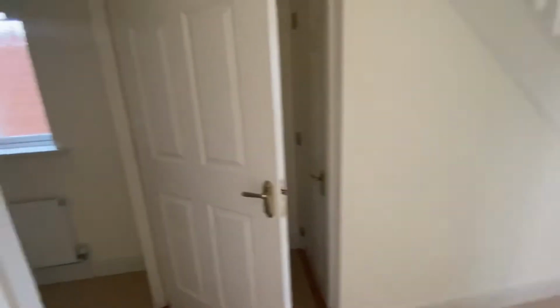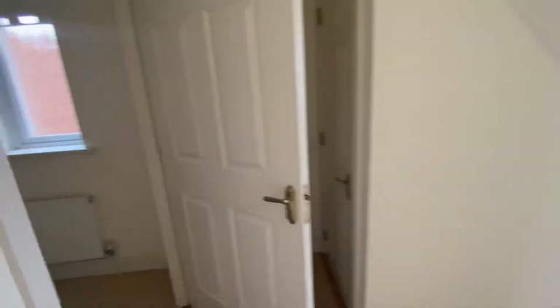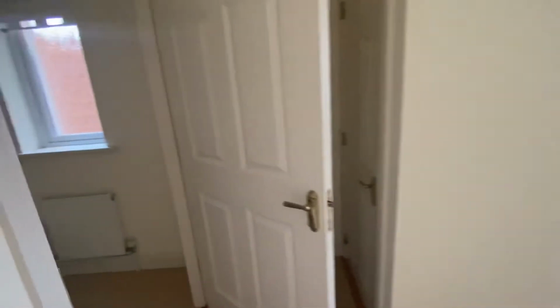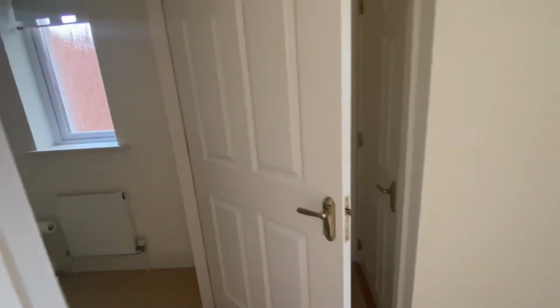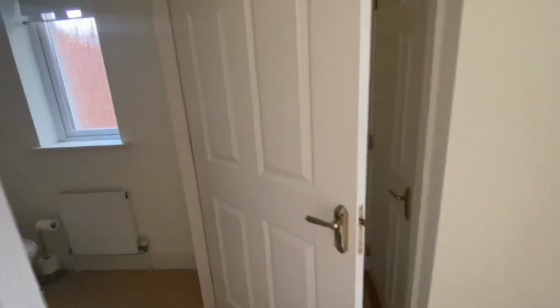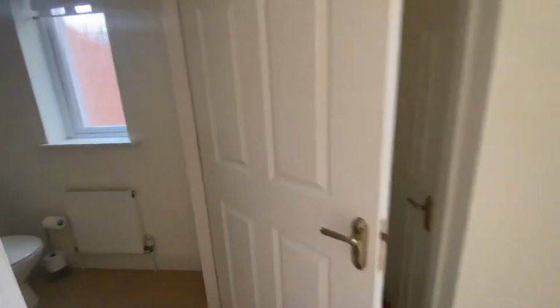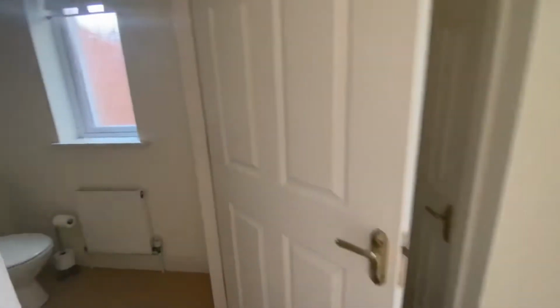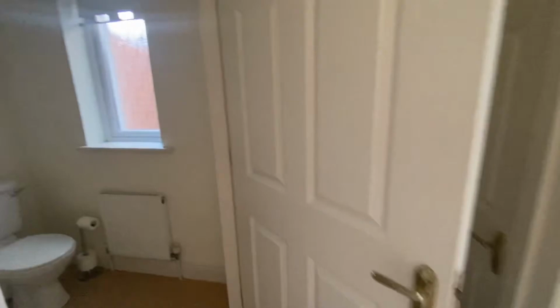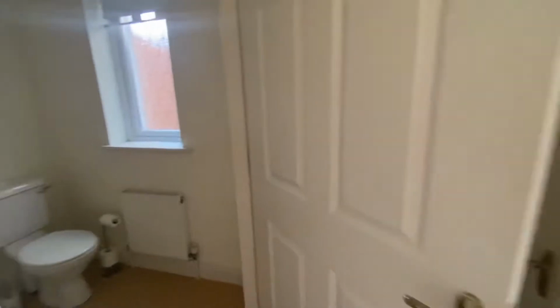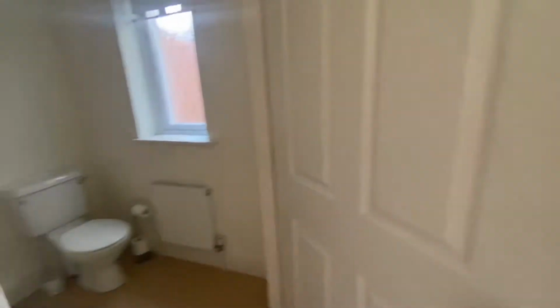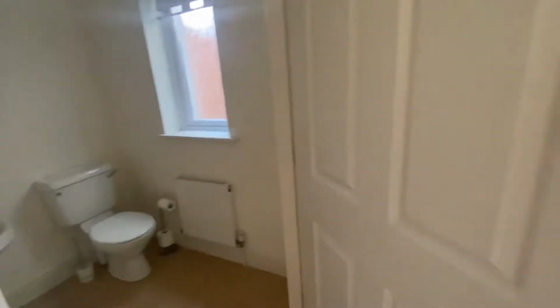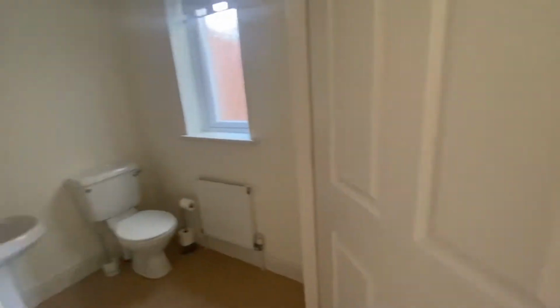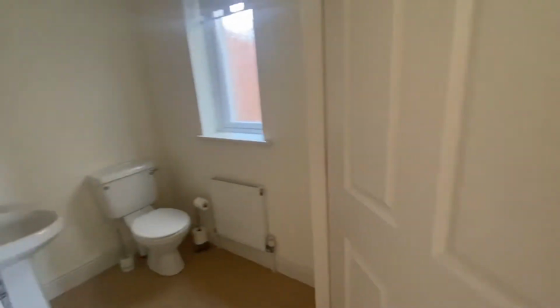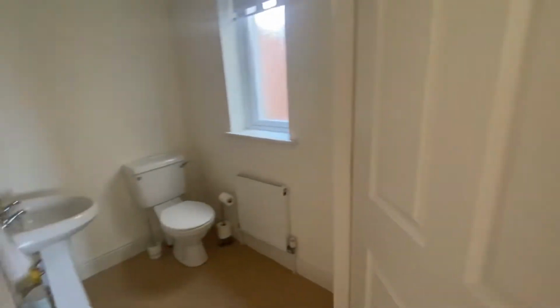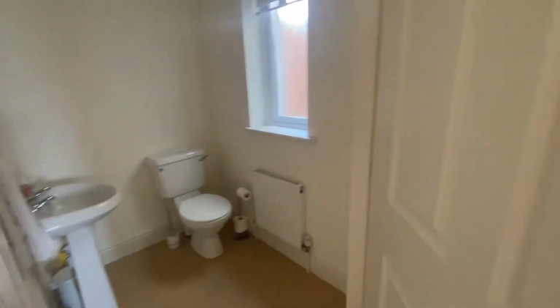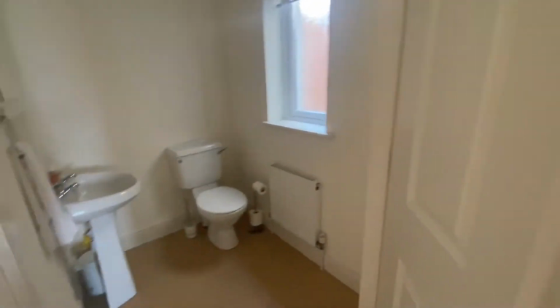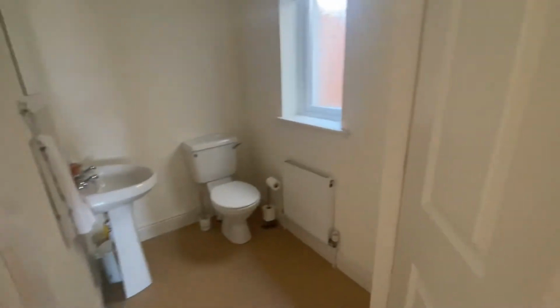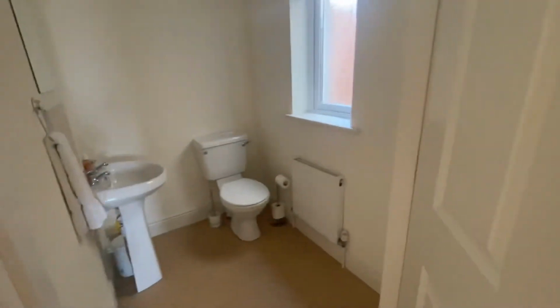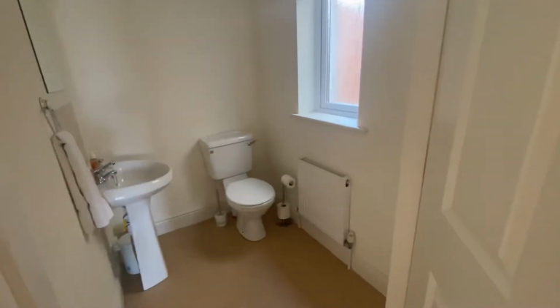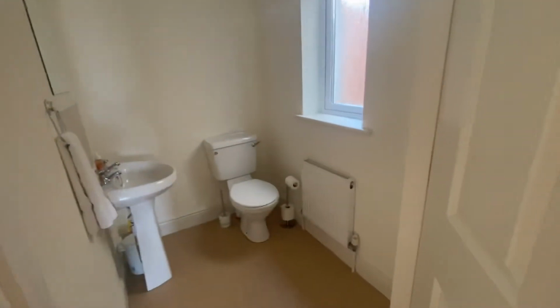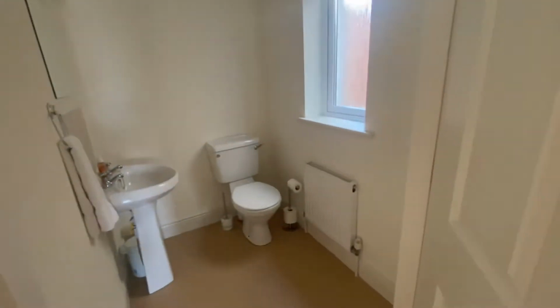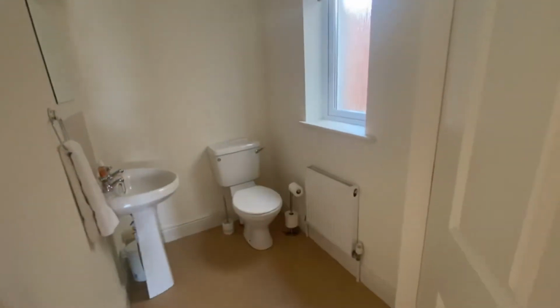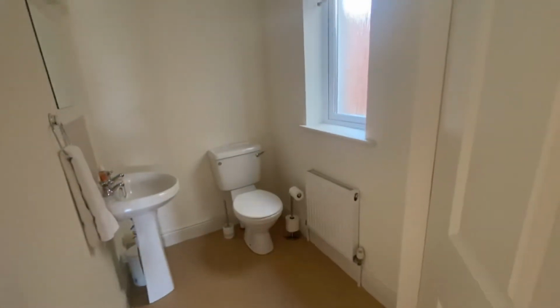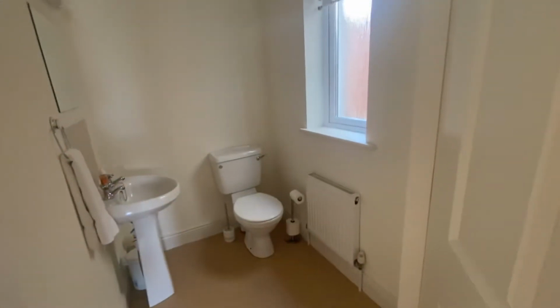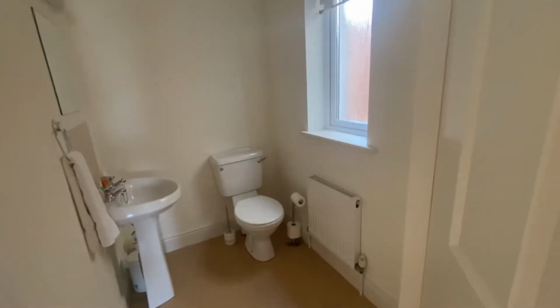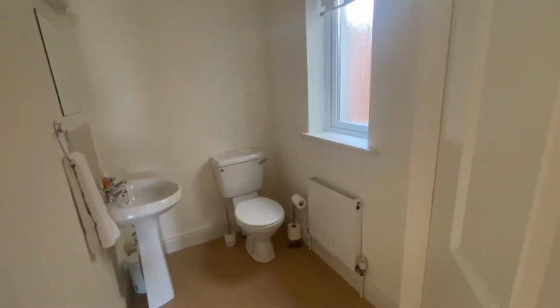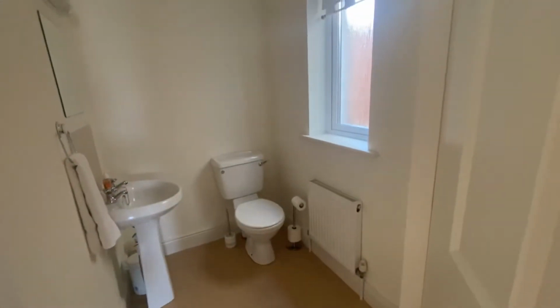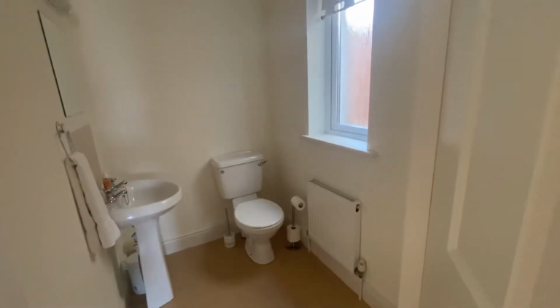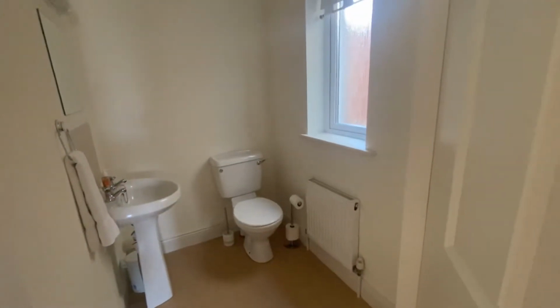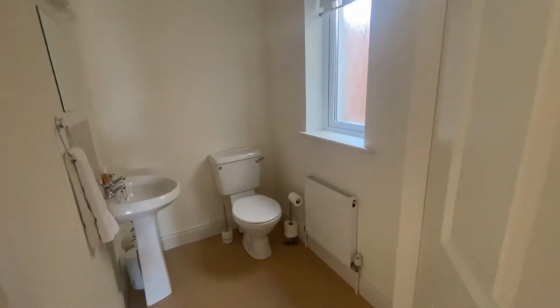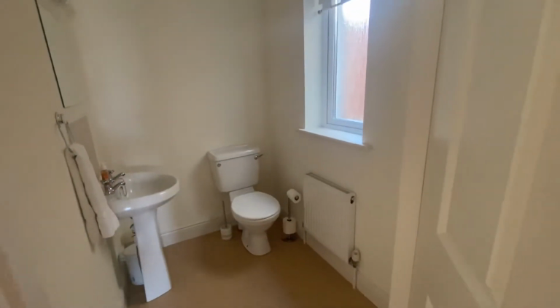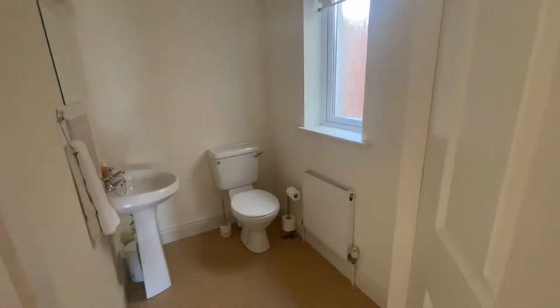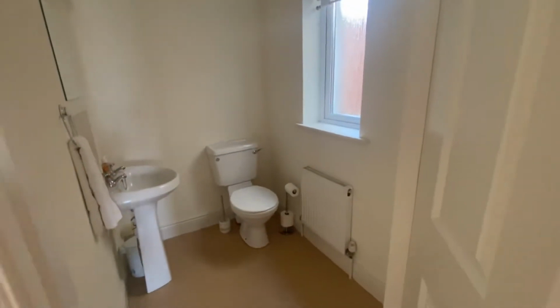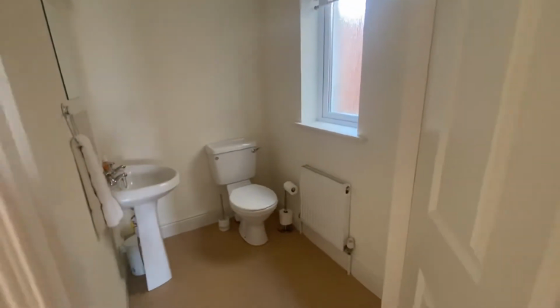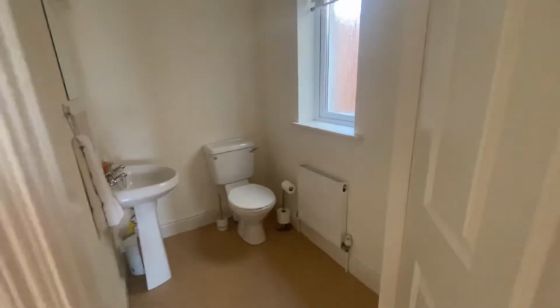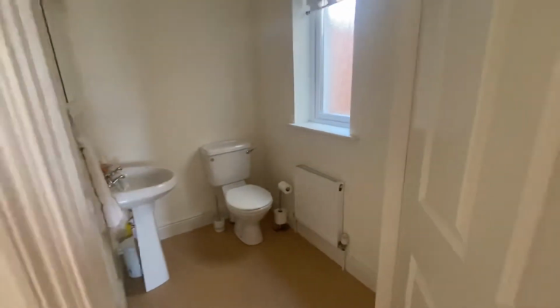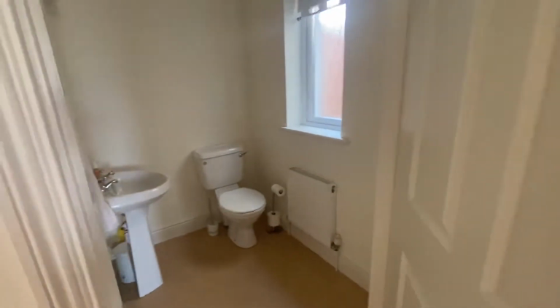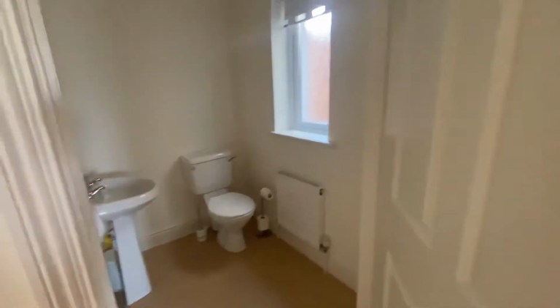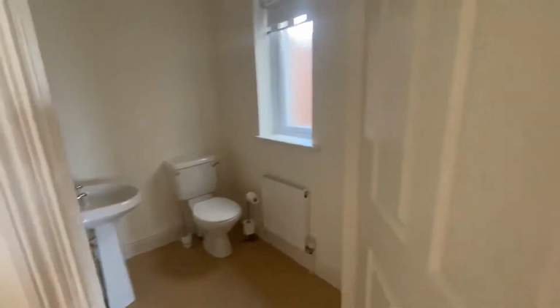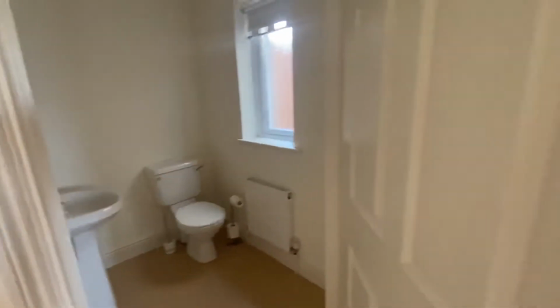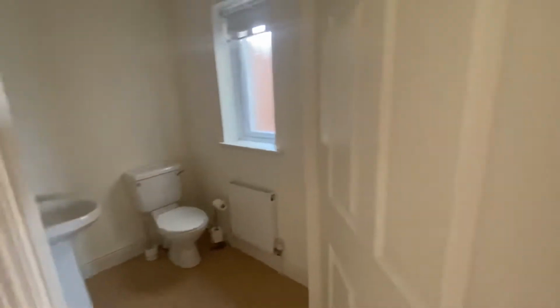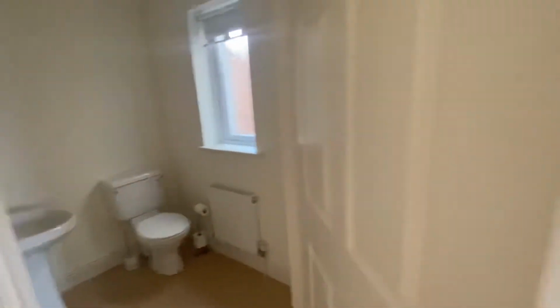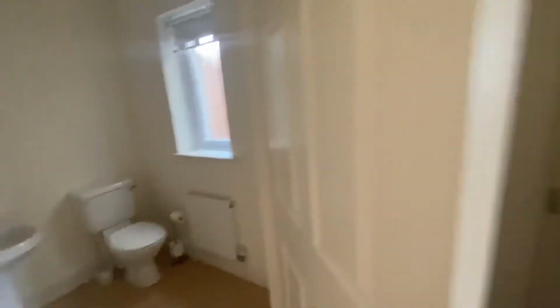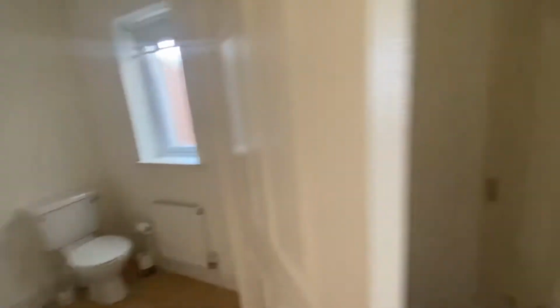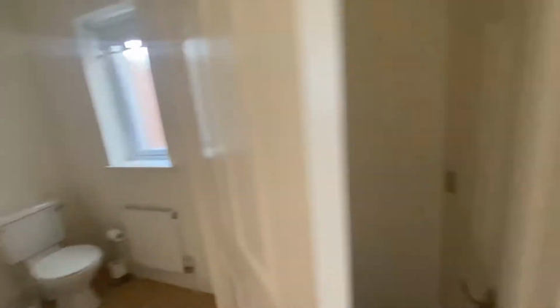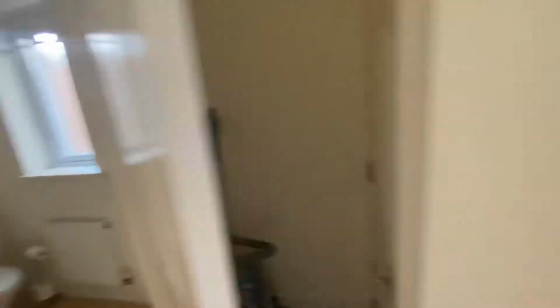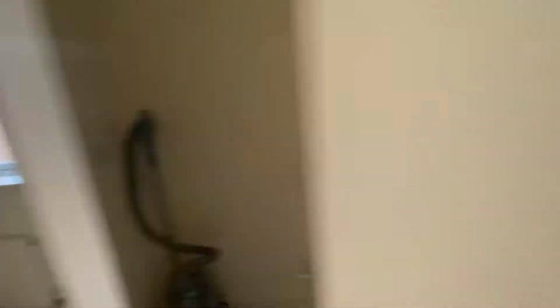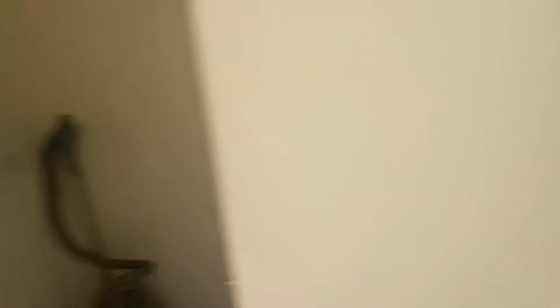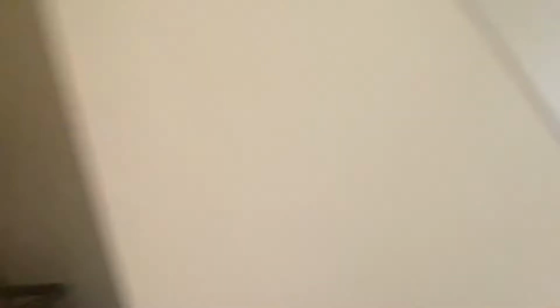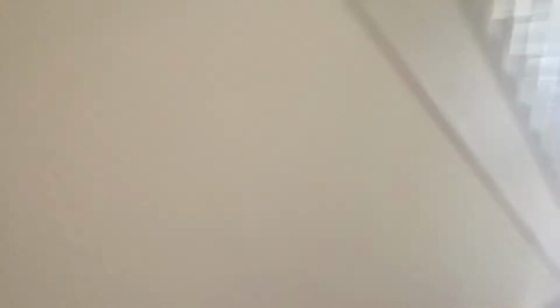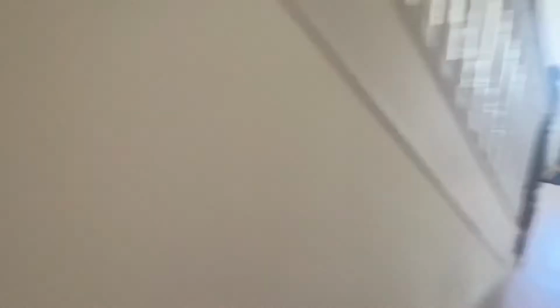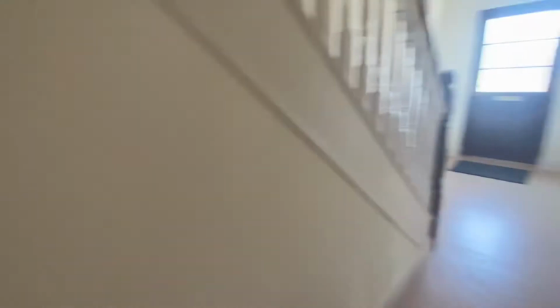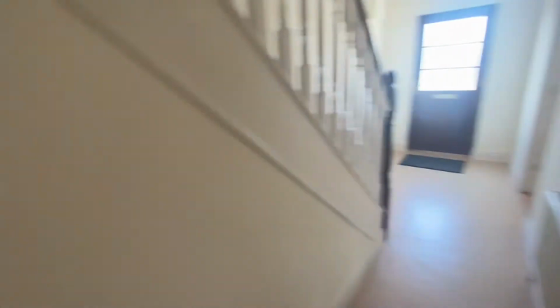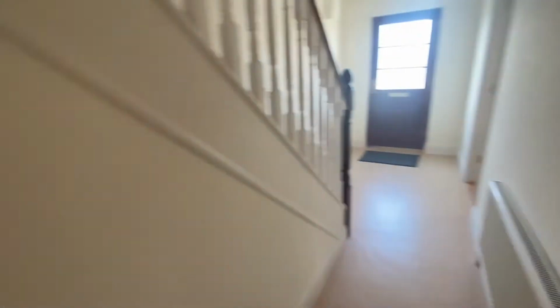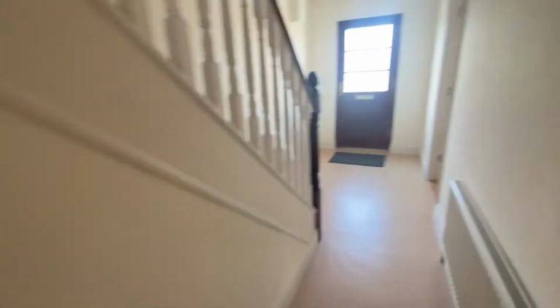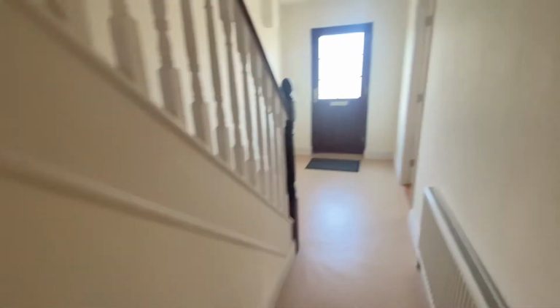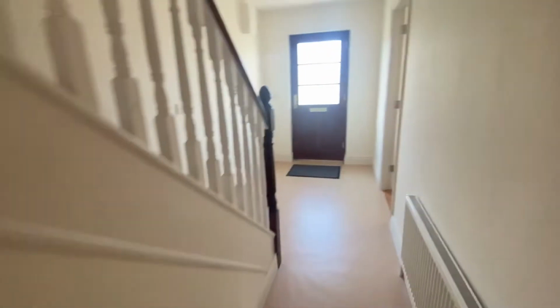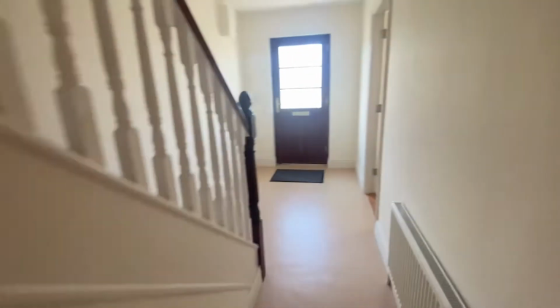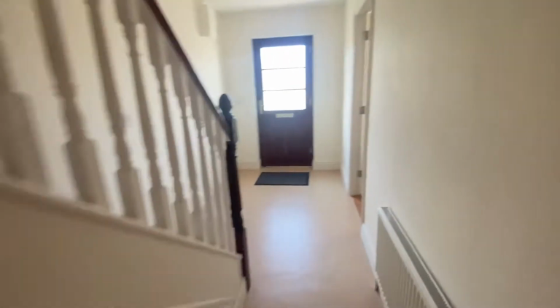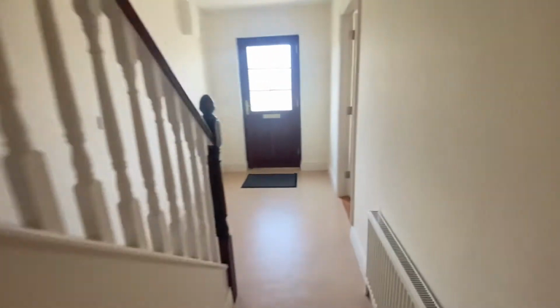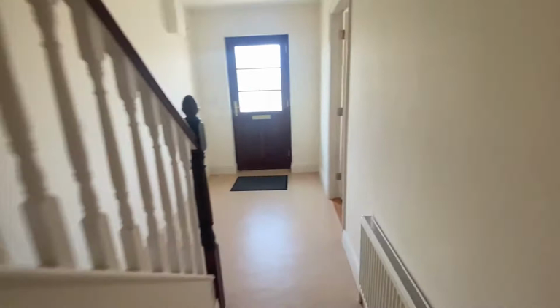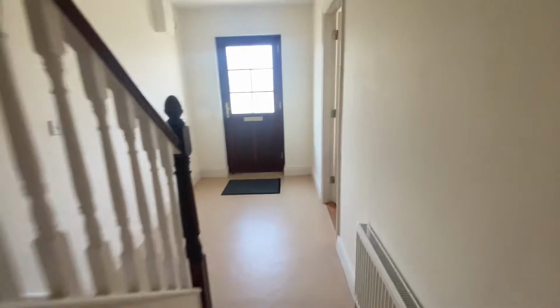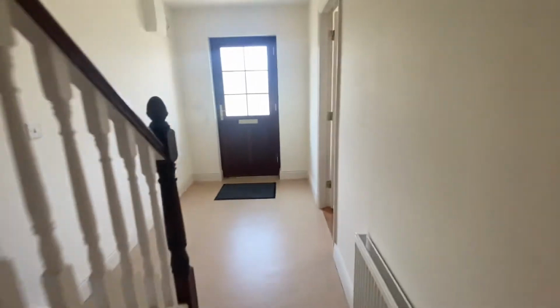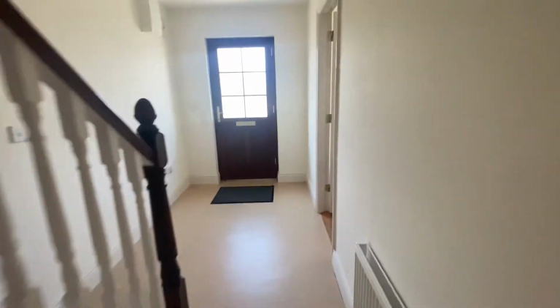And now we have the downstairs bathroom. Not too big, not too small, absolutely perfect.